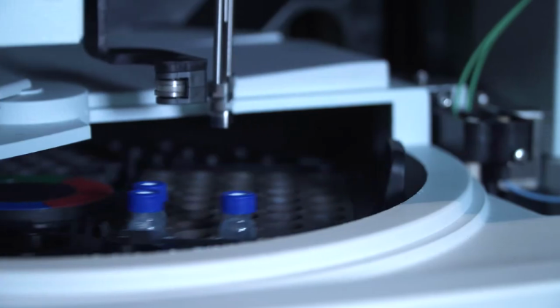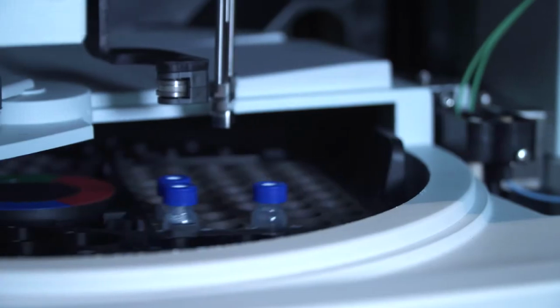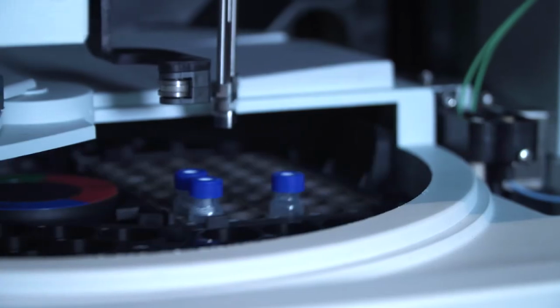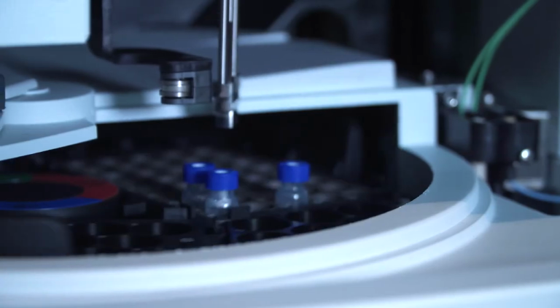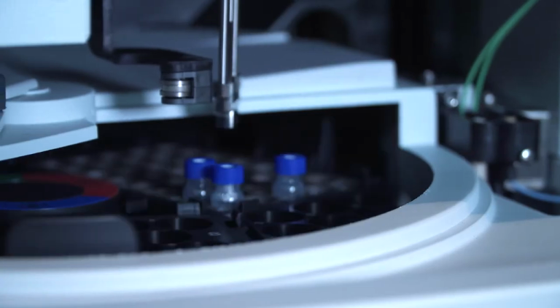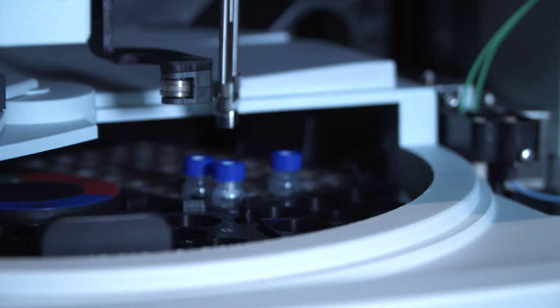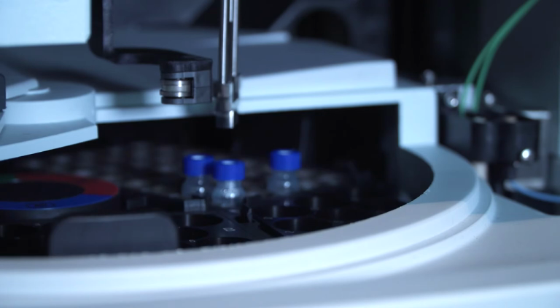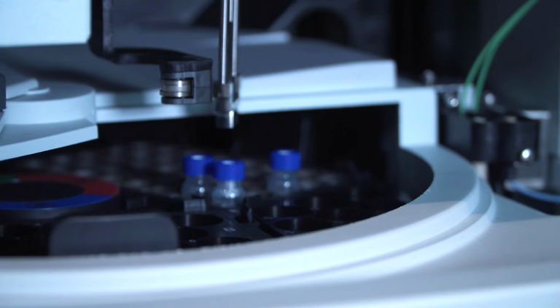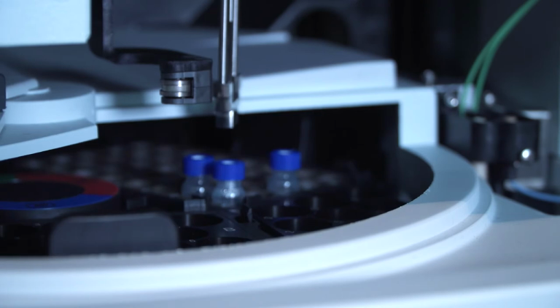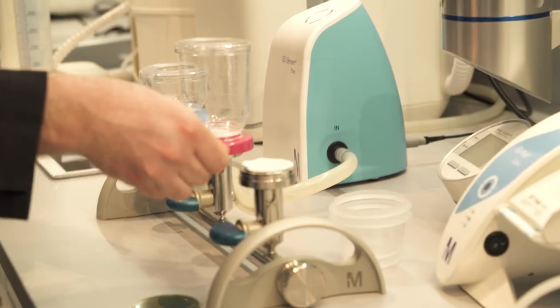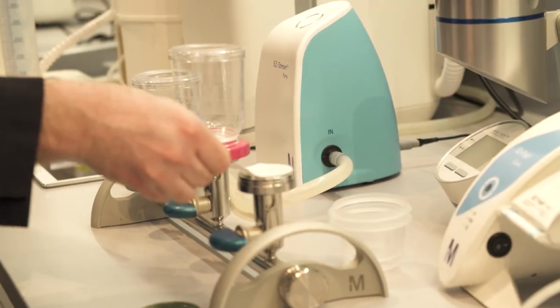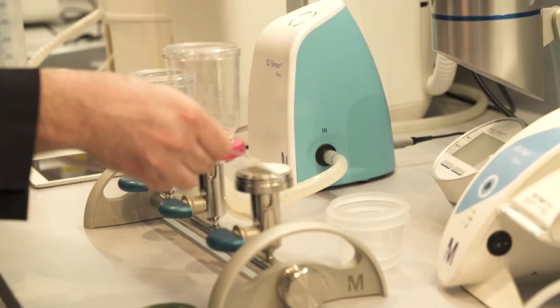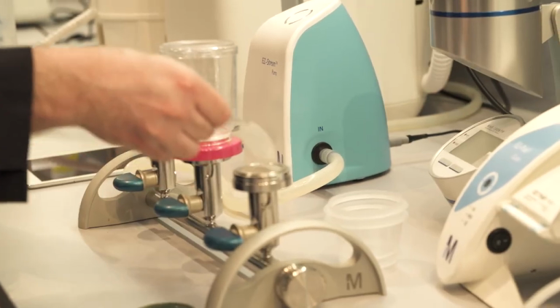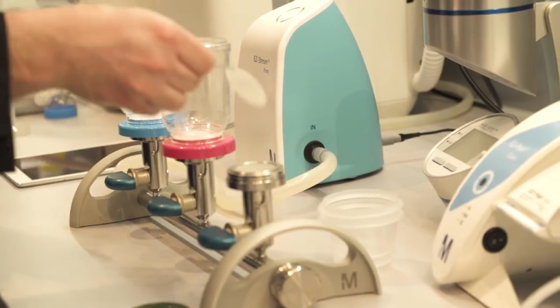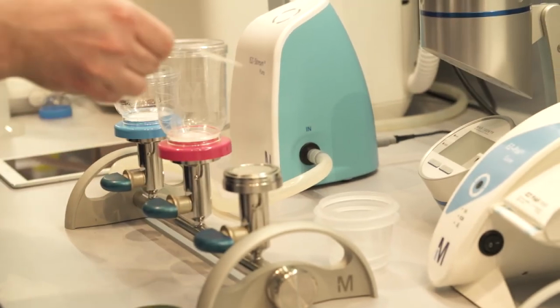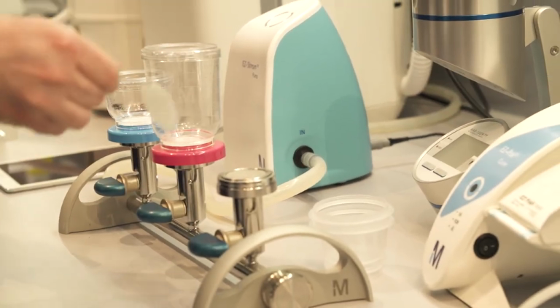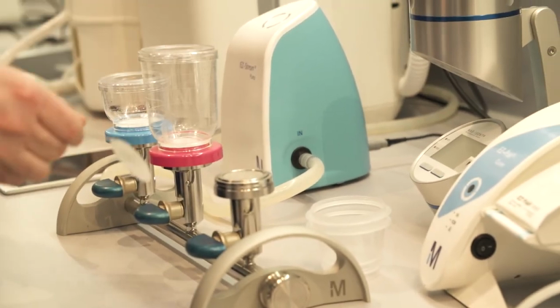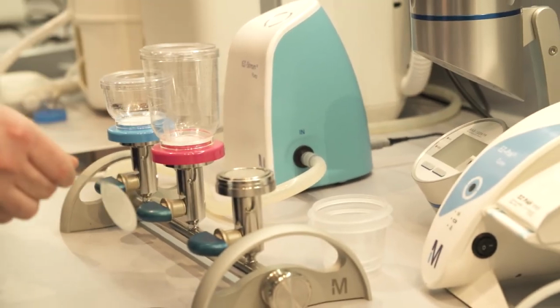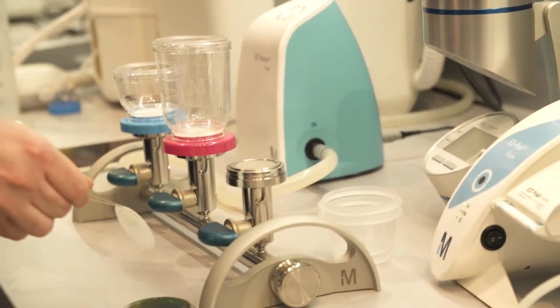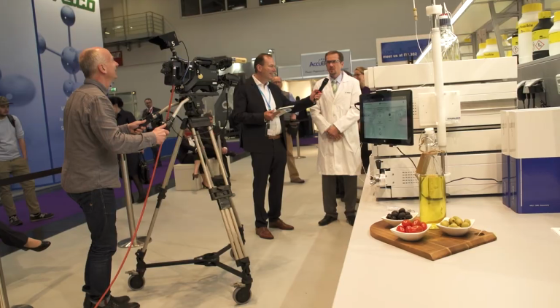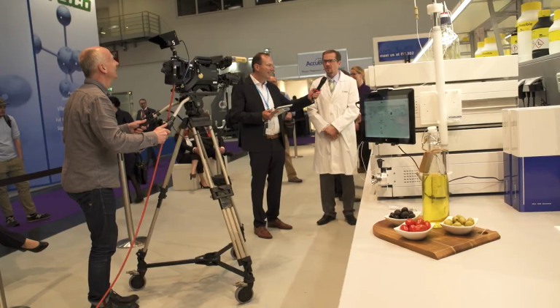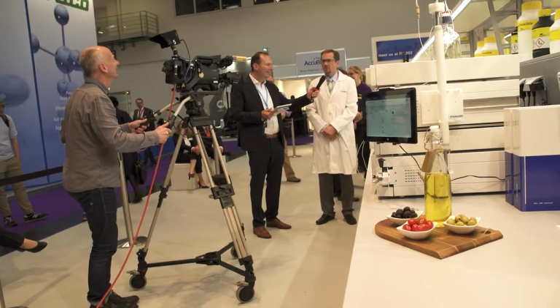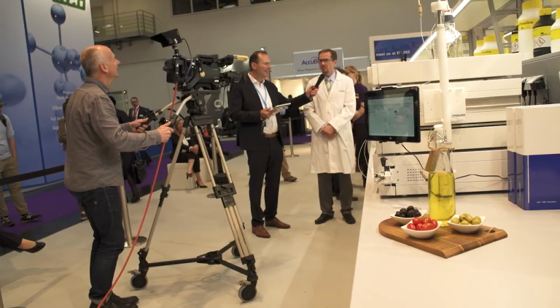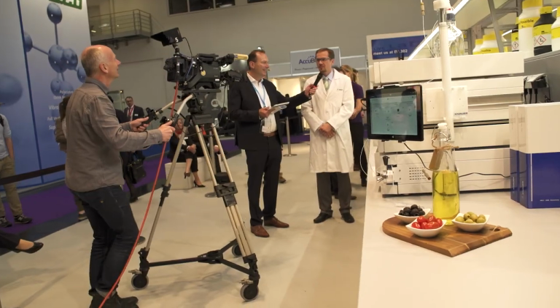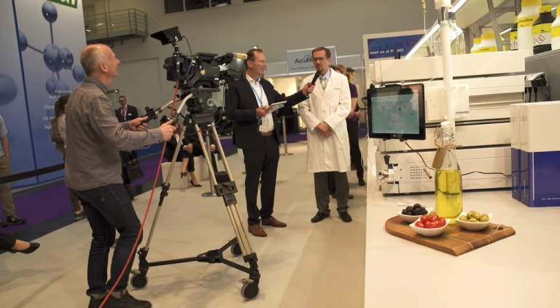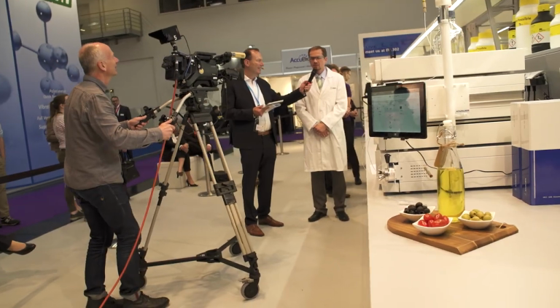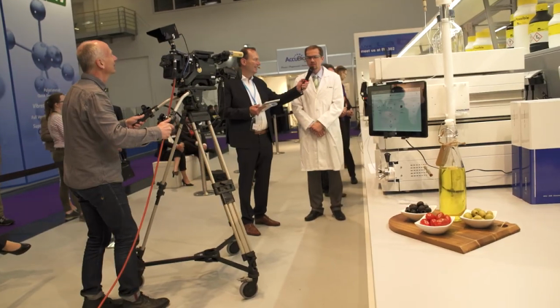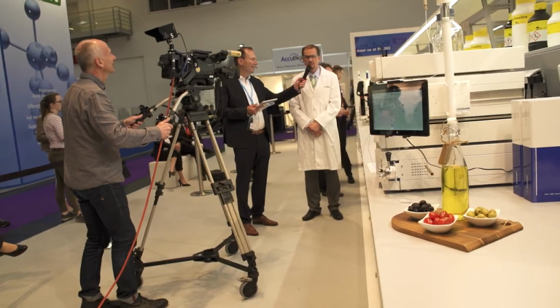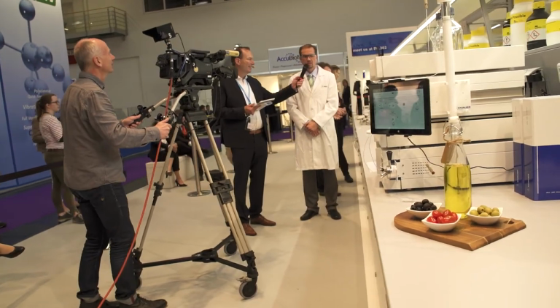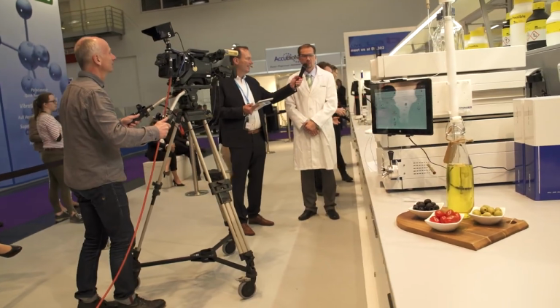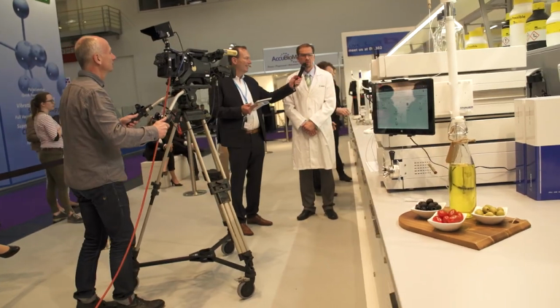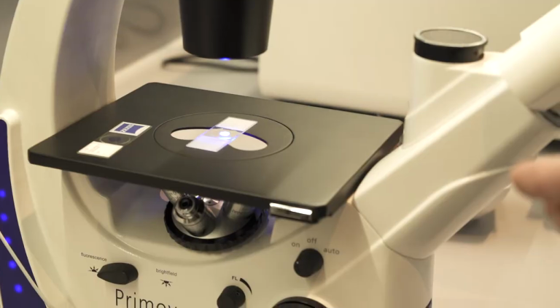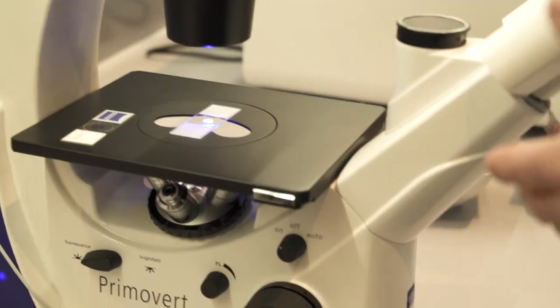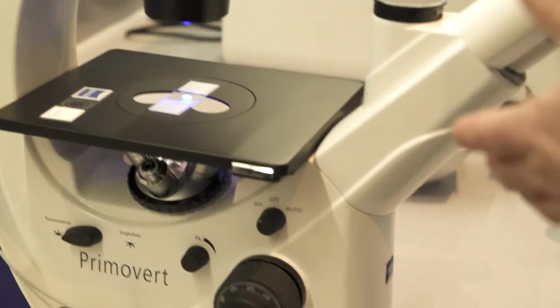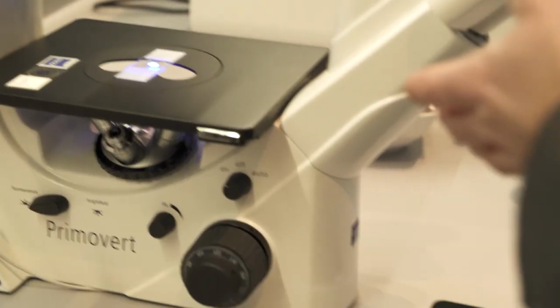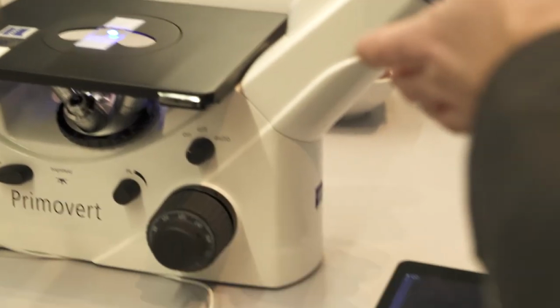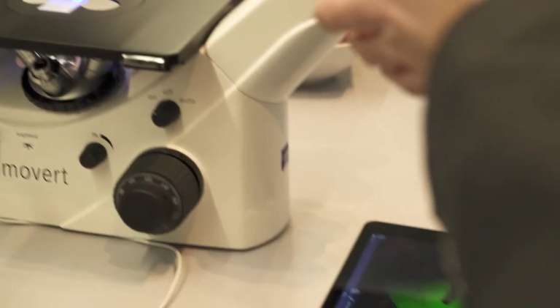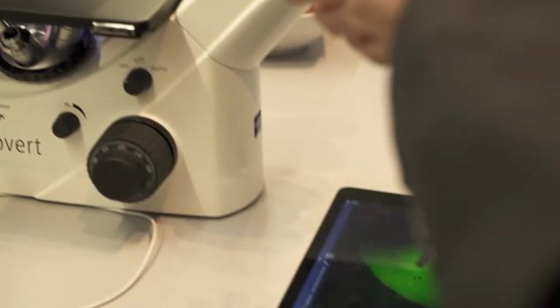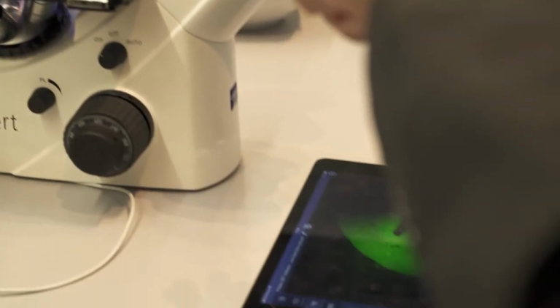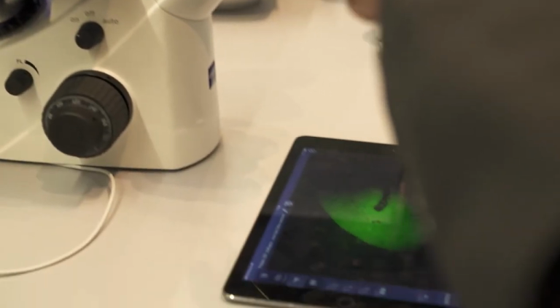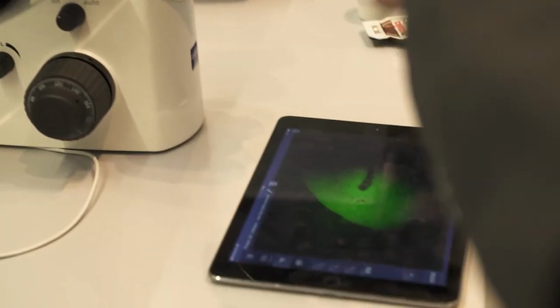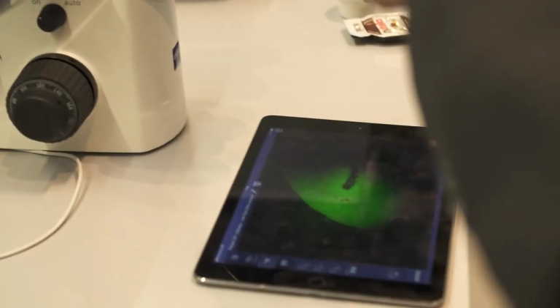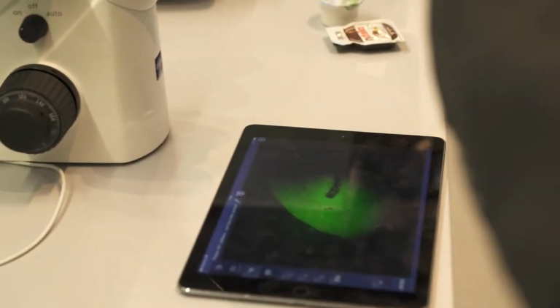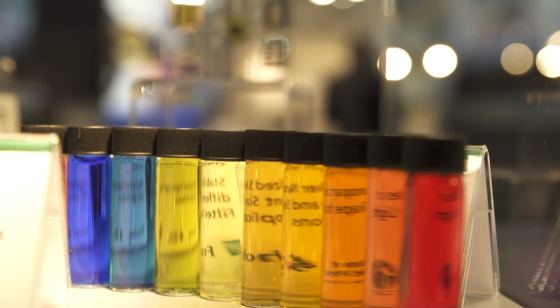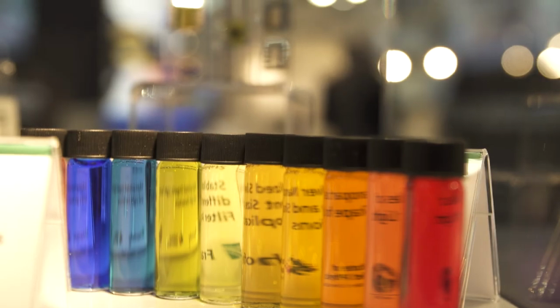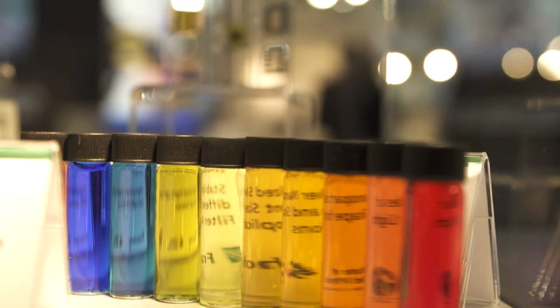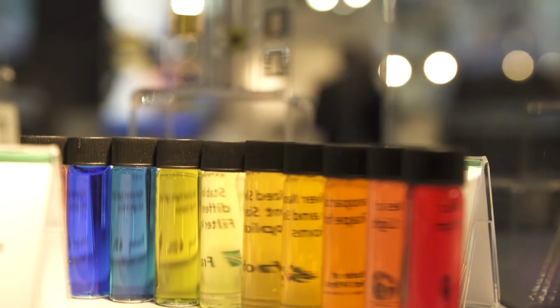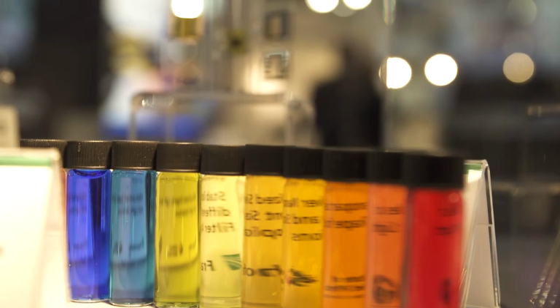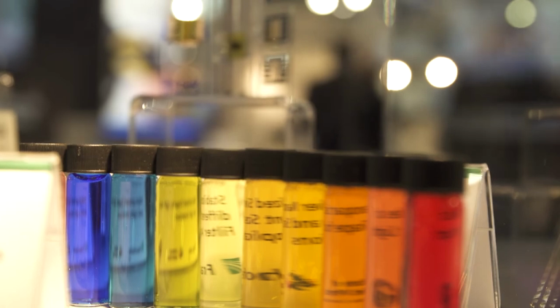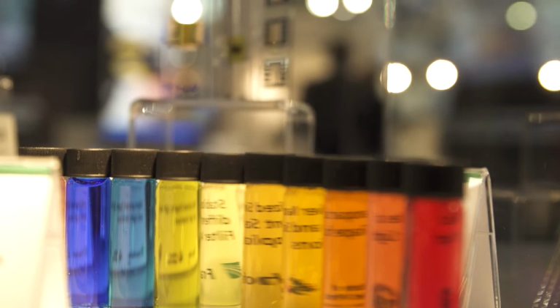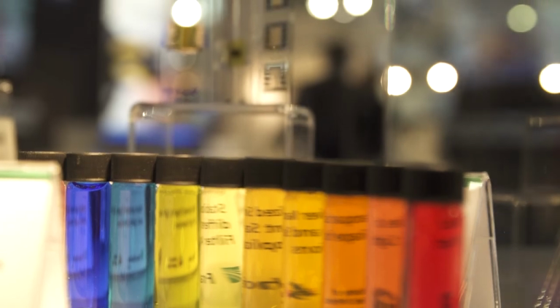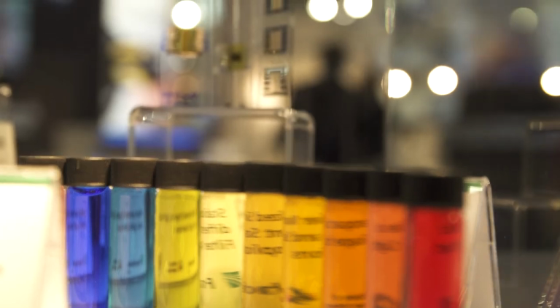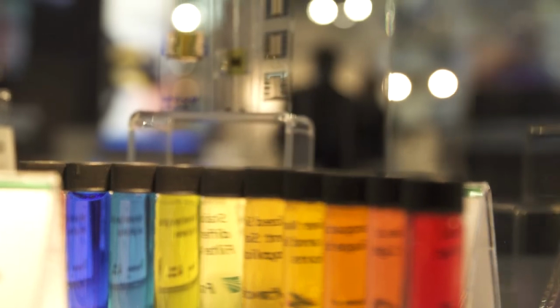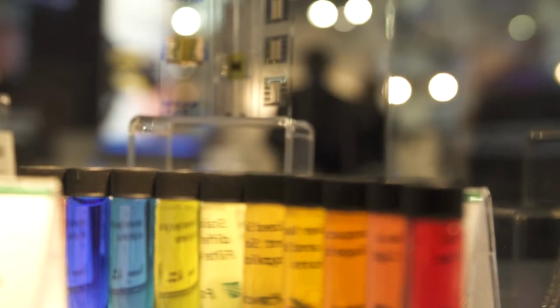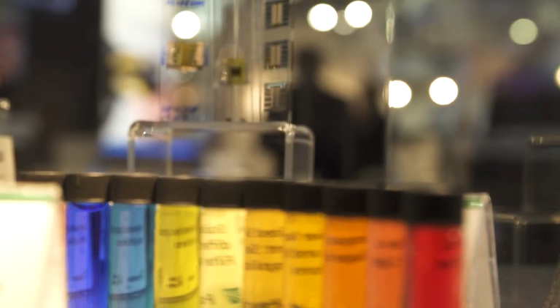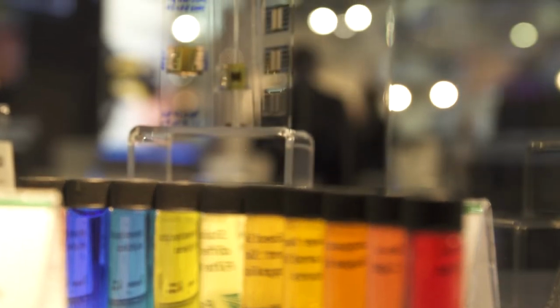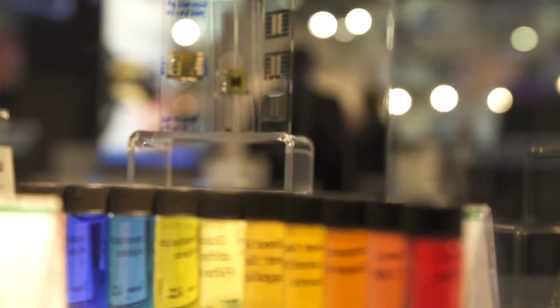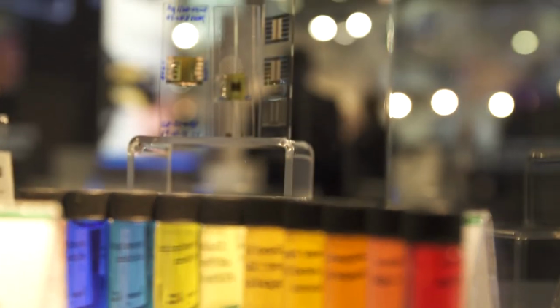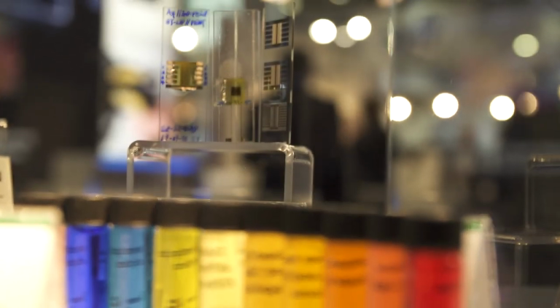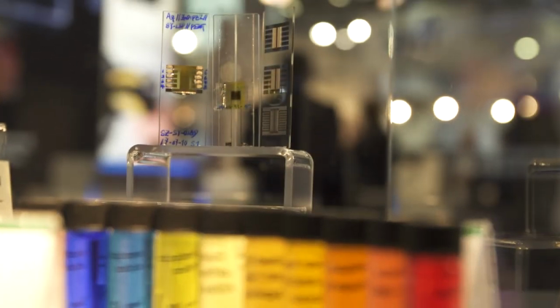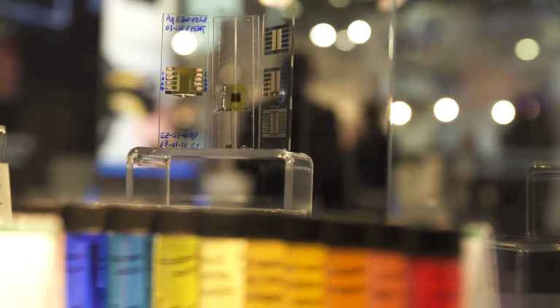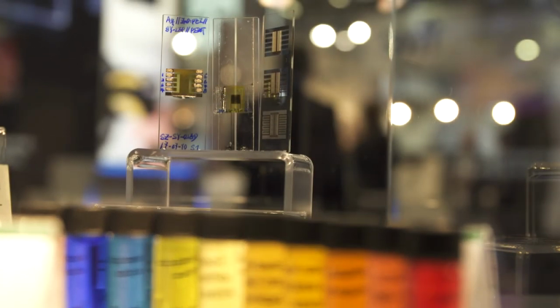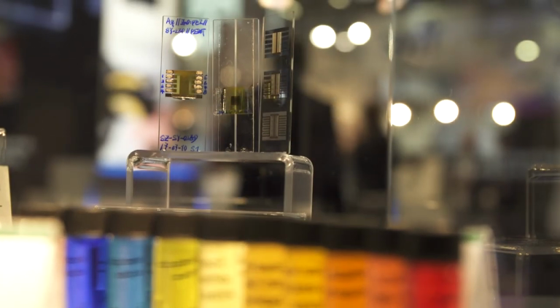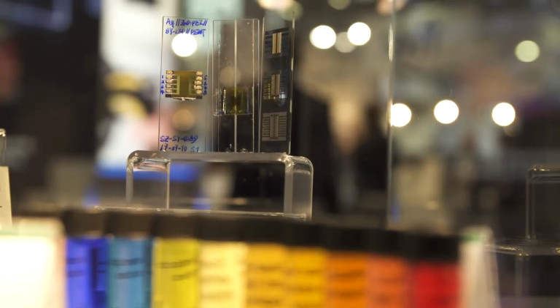New technologies, hands-on experiments and insights into the laboratory of the future. That's Analytica 2018.